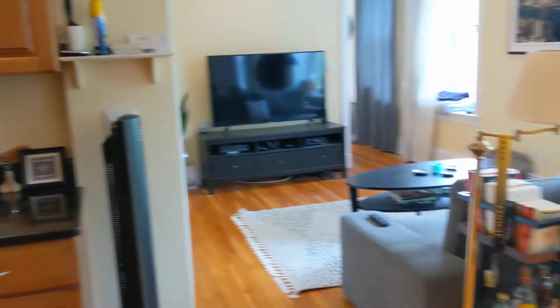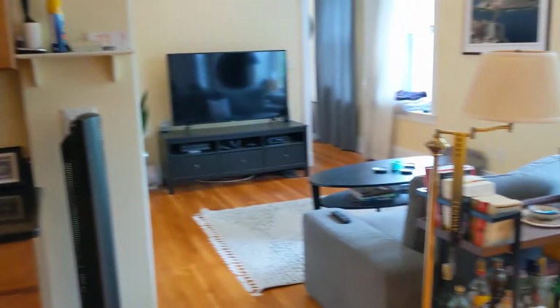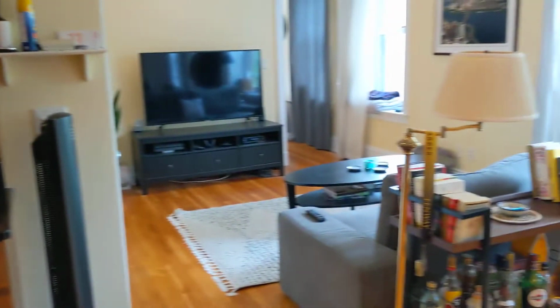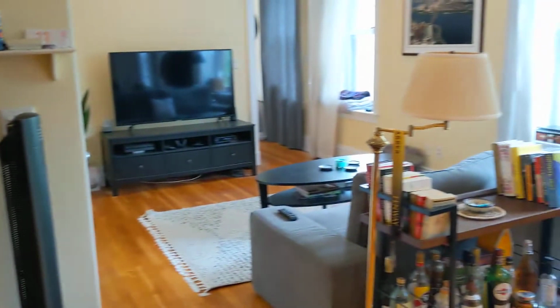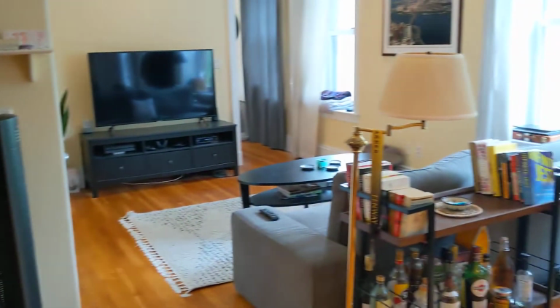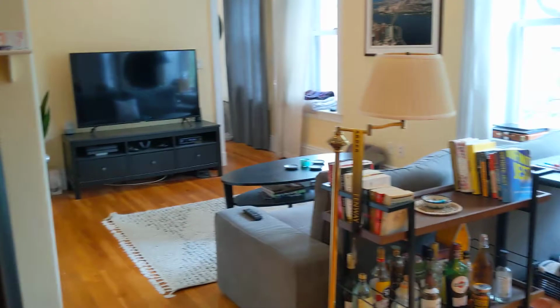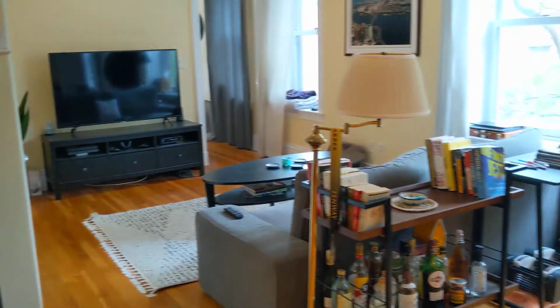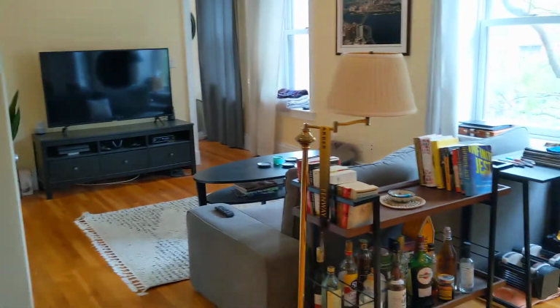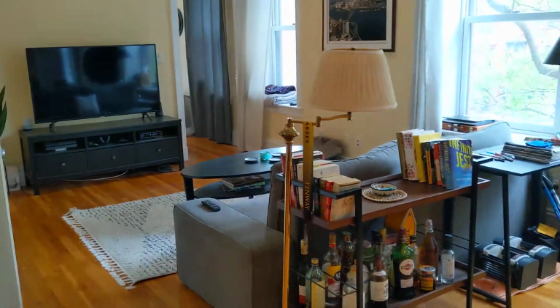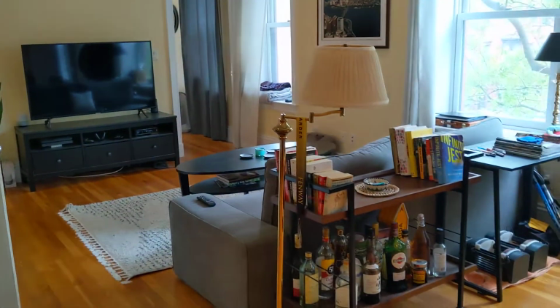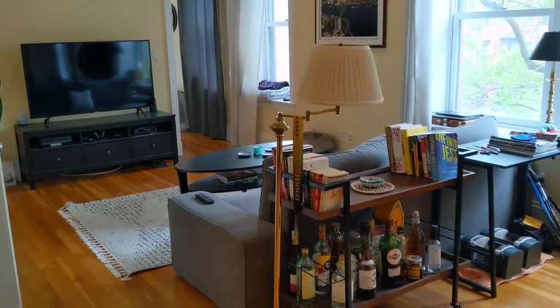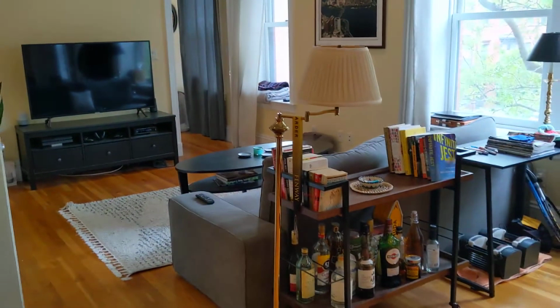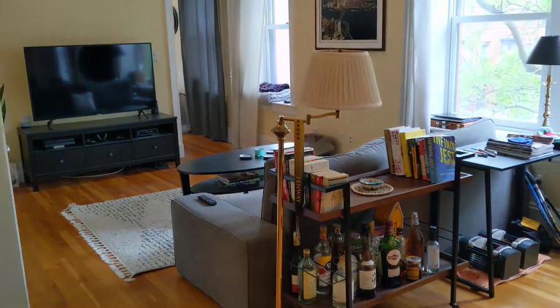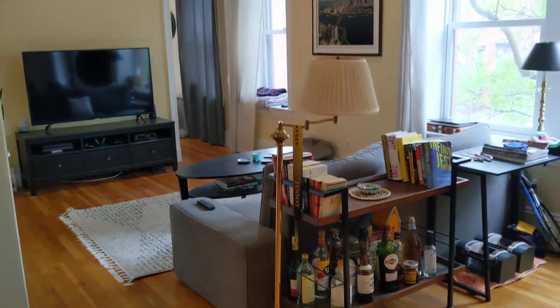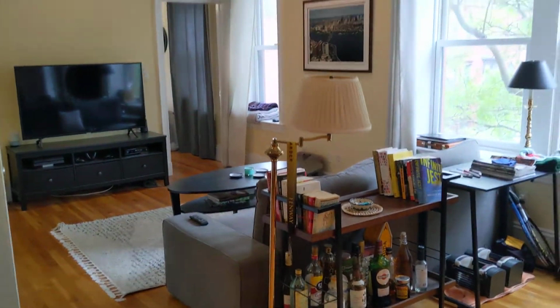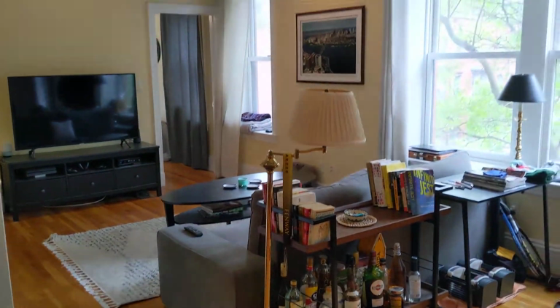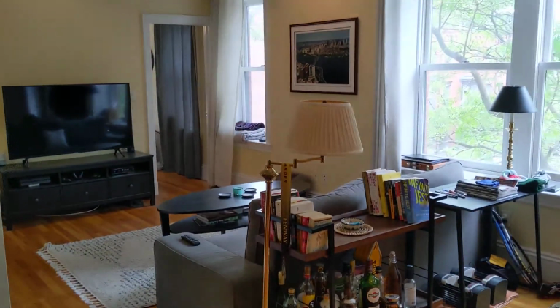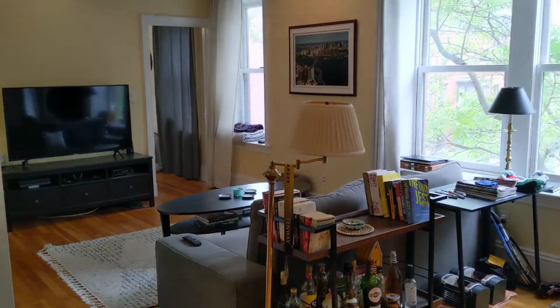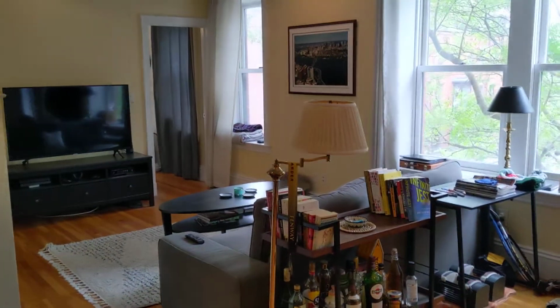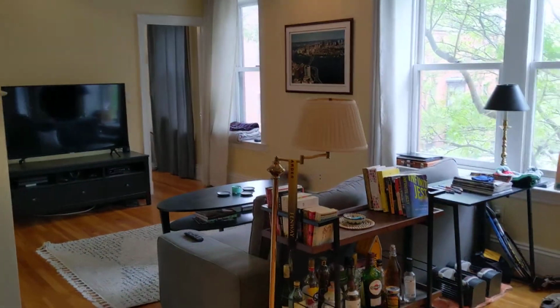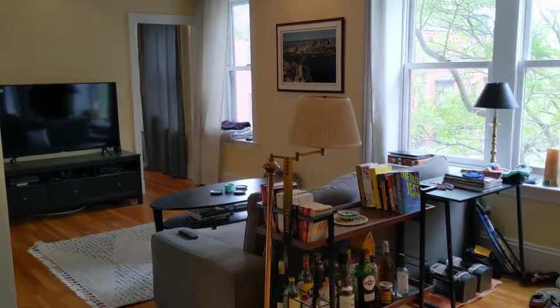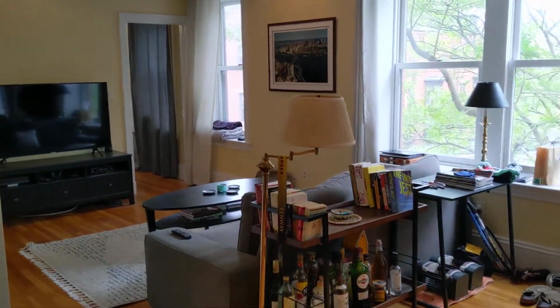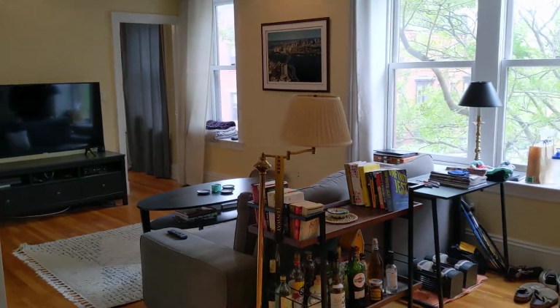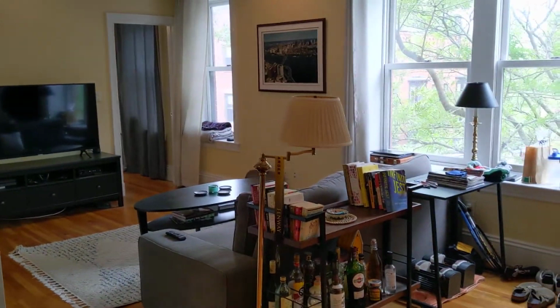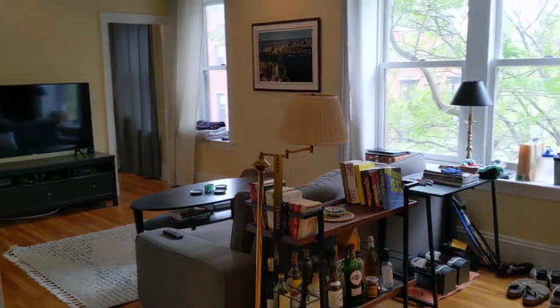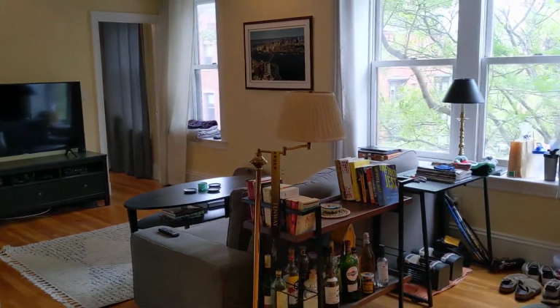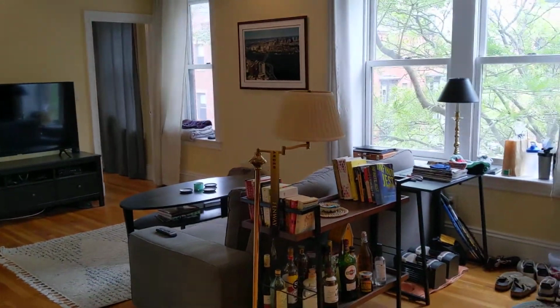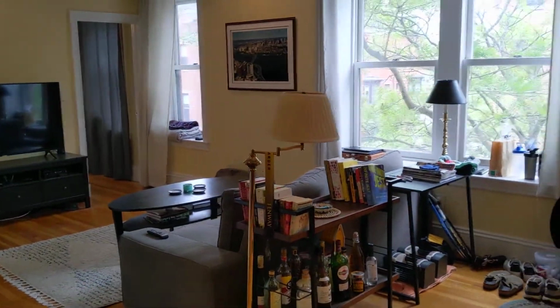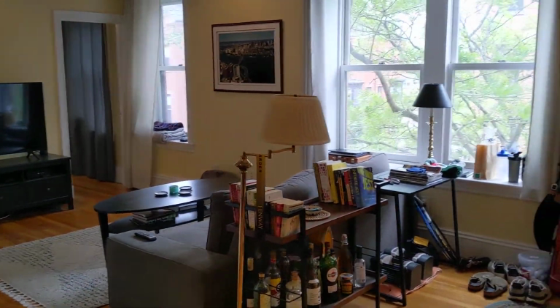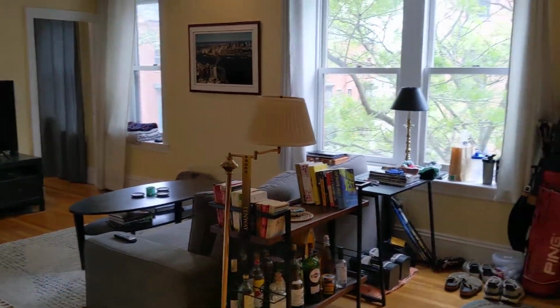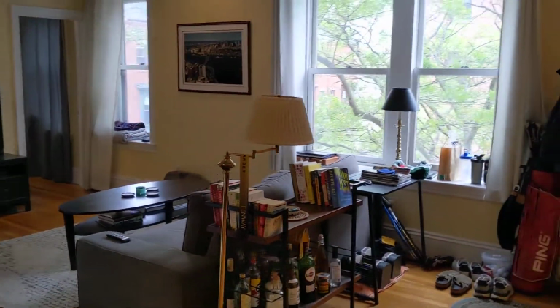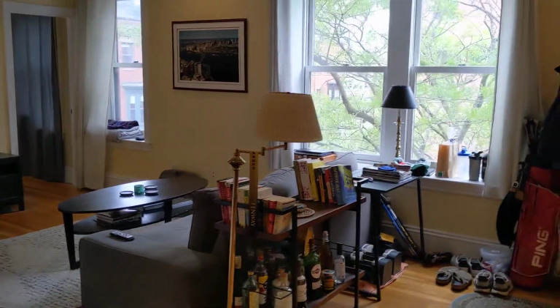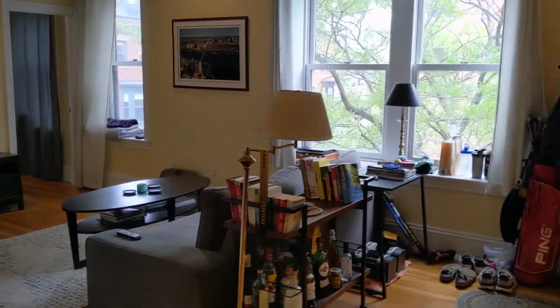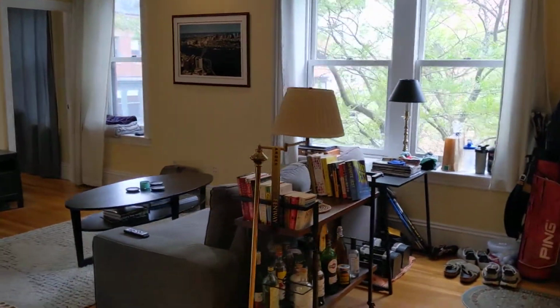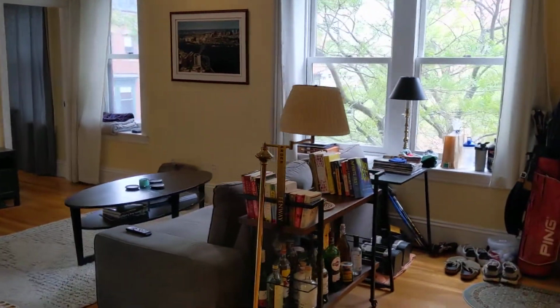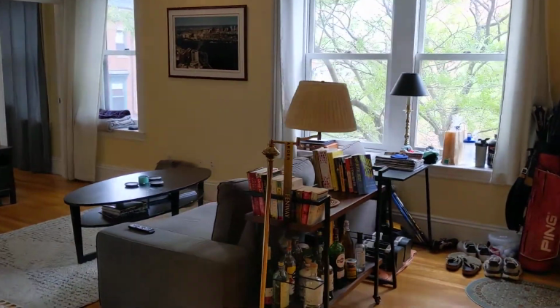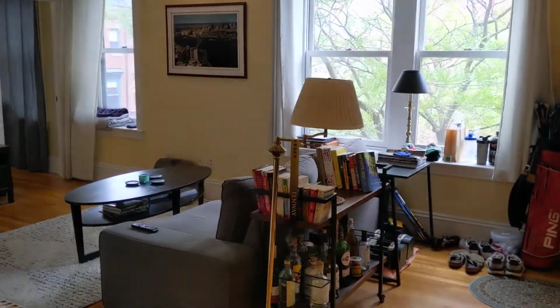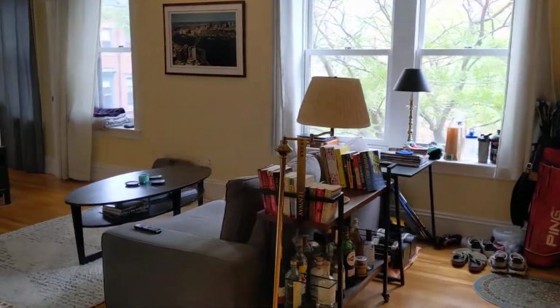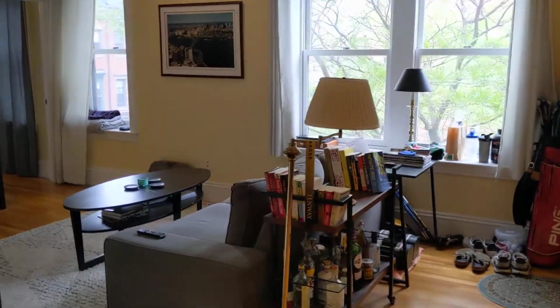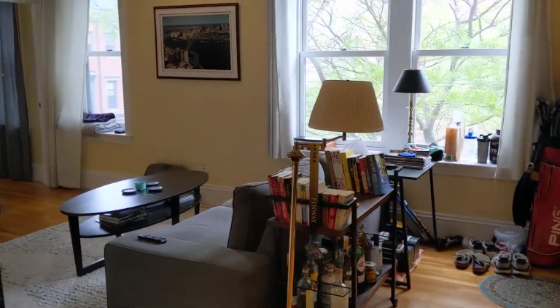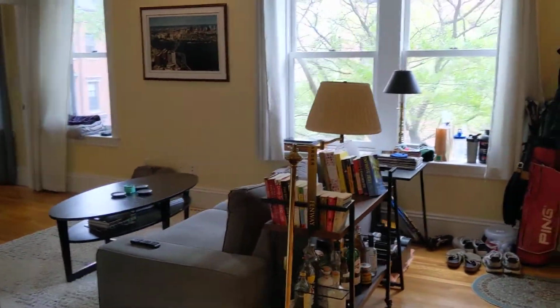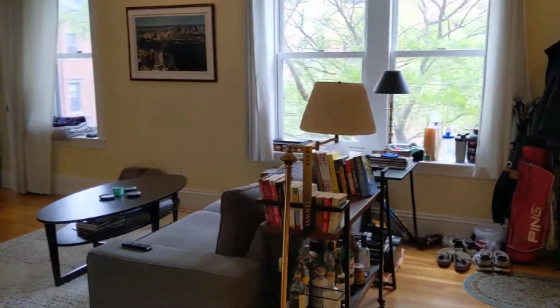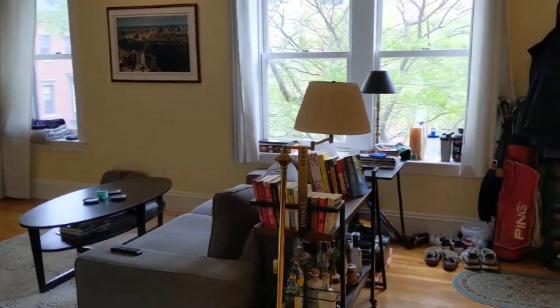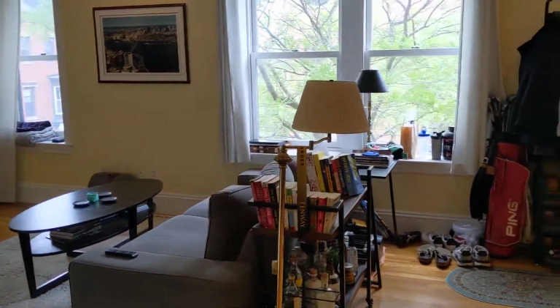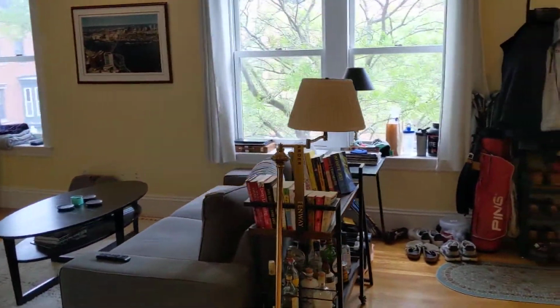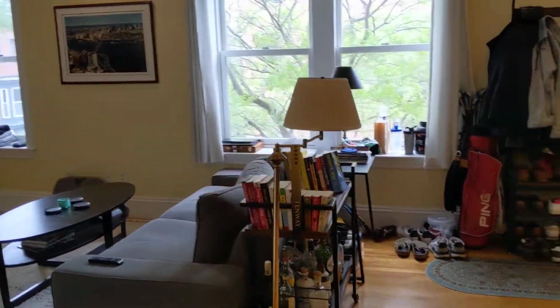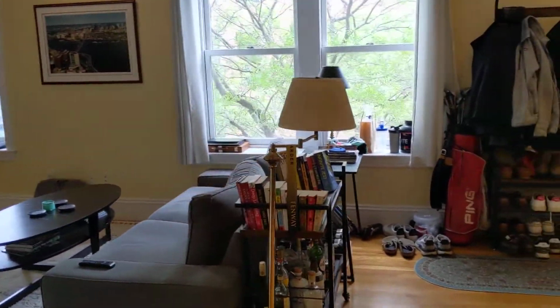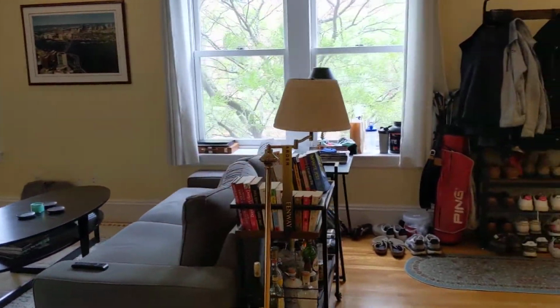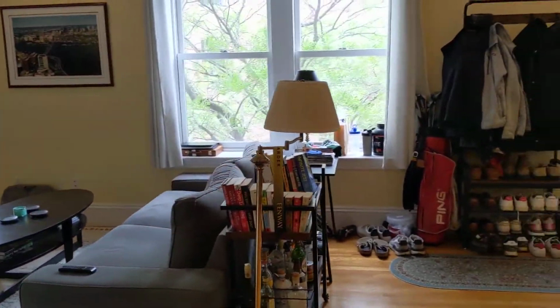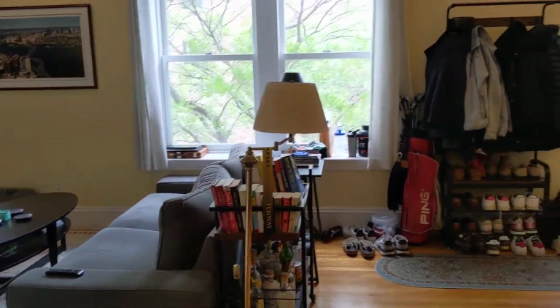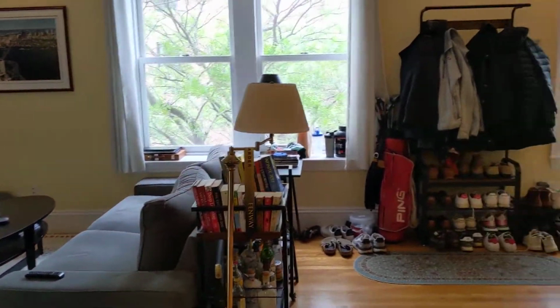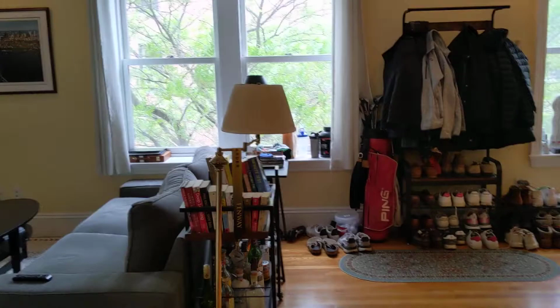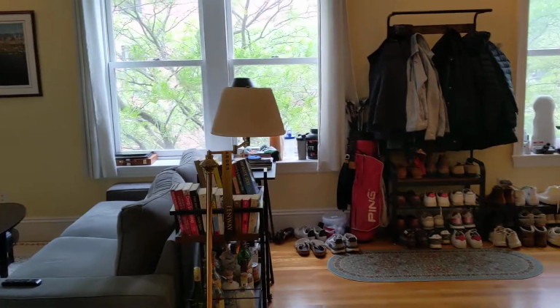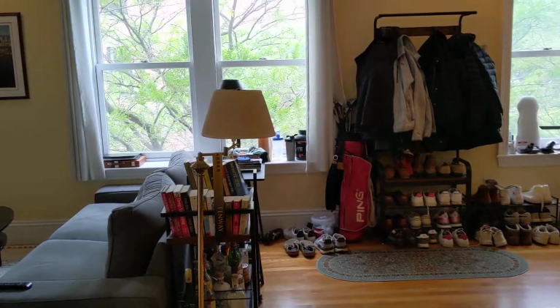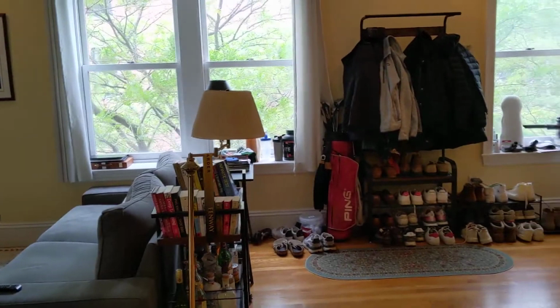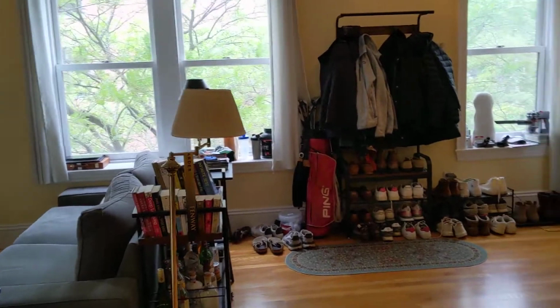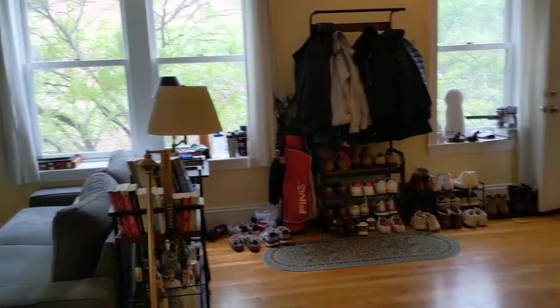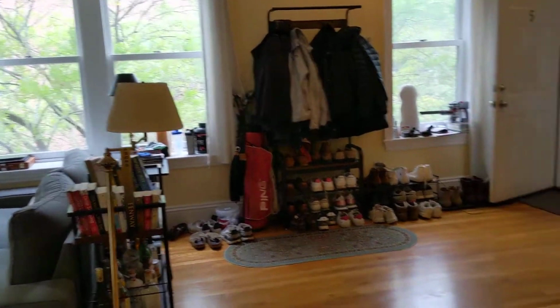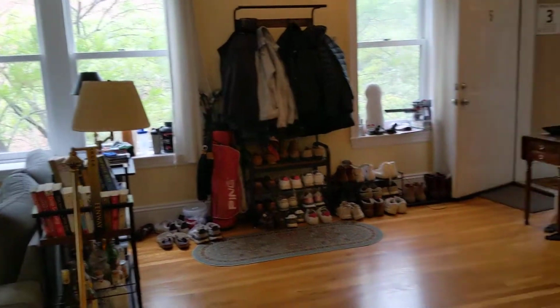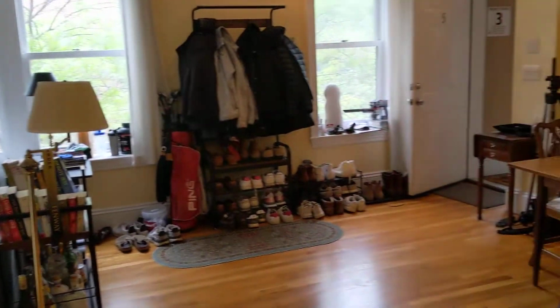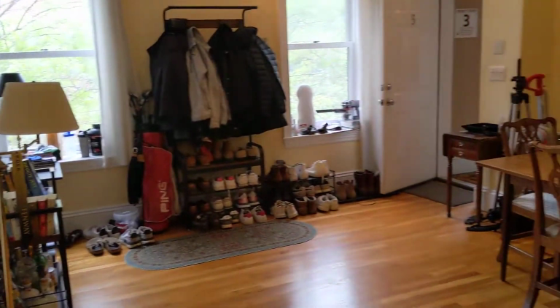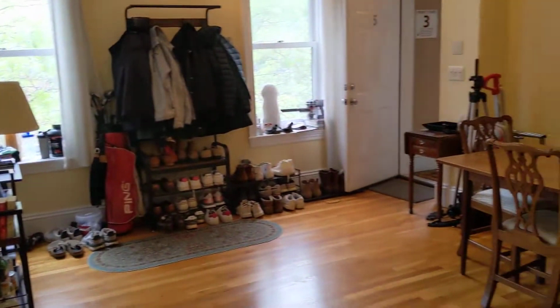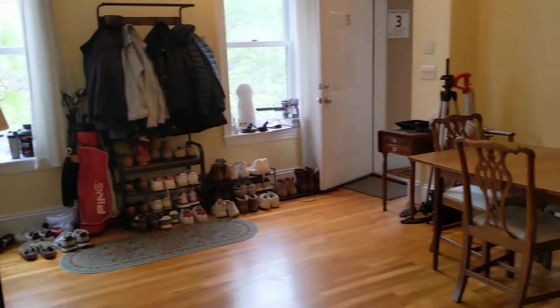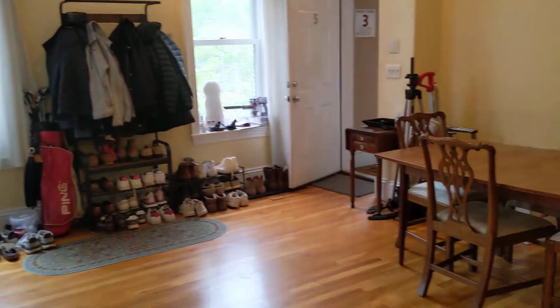Nice spacious living area with lots of large windows and lots of natural light.